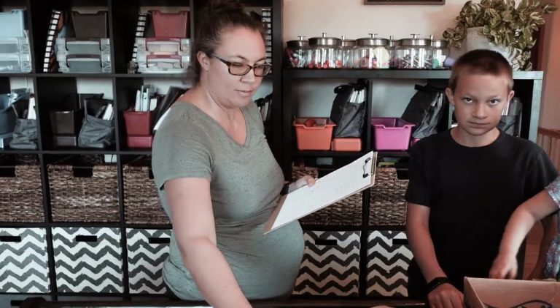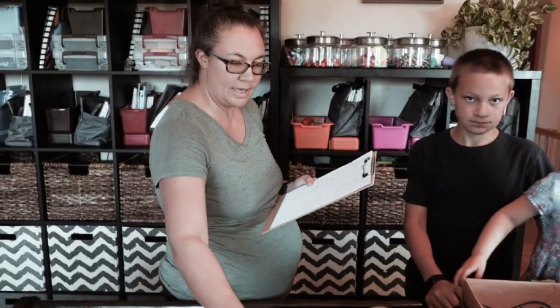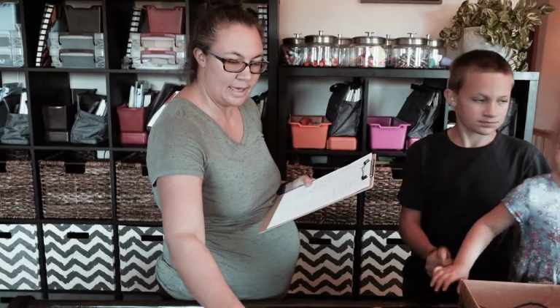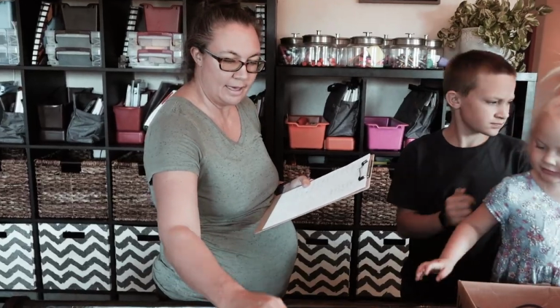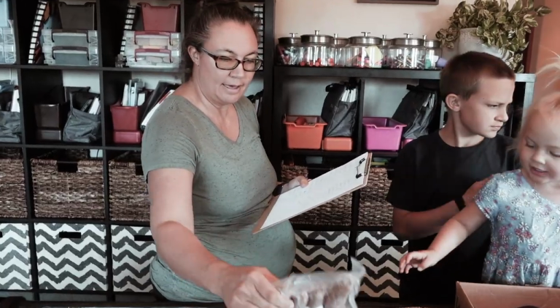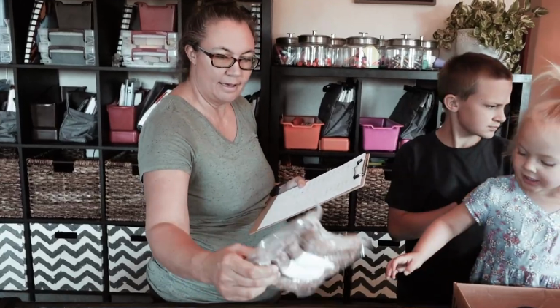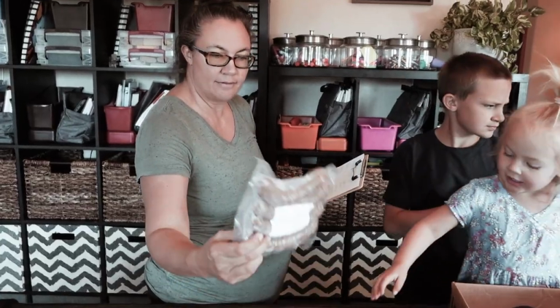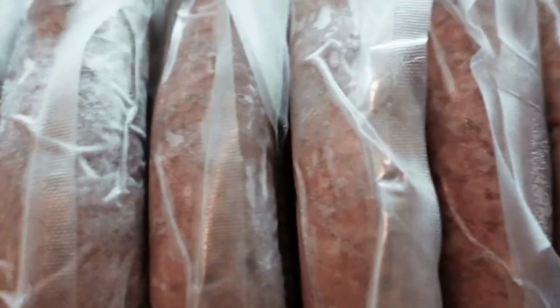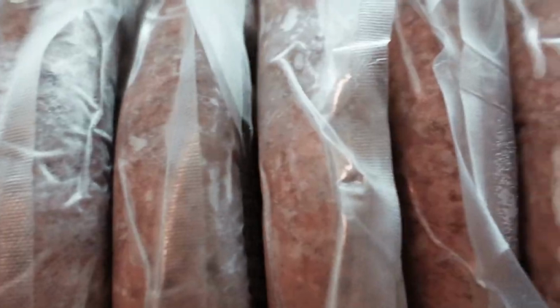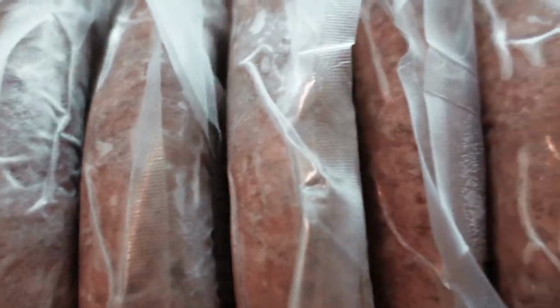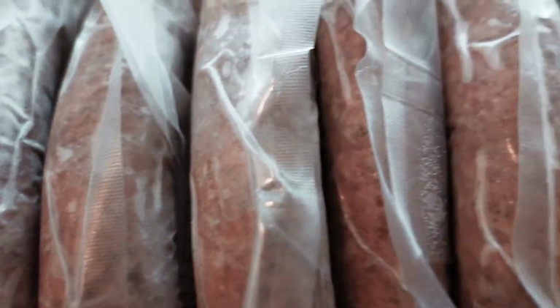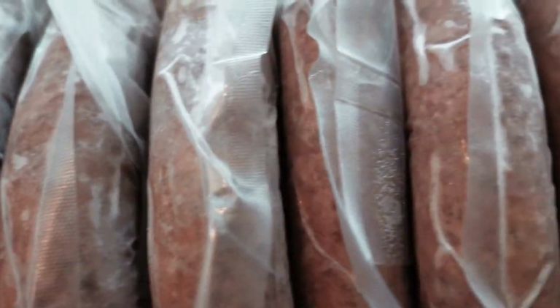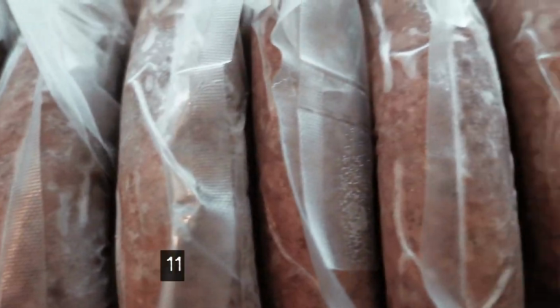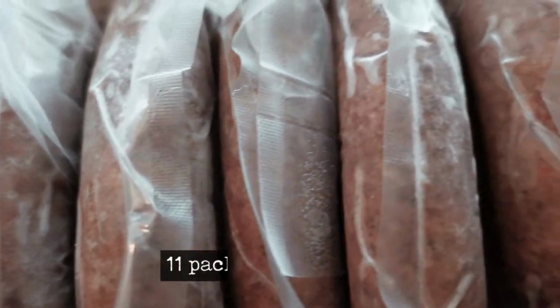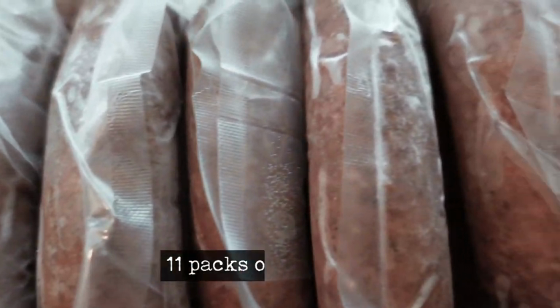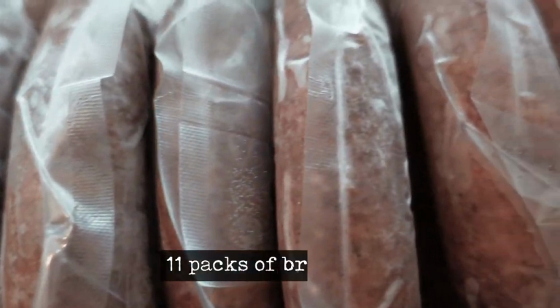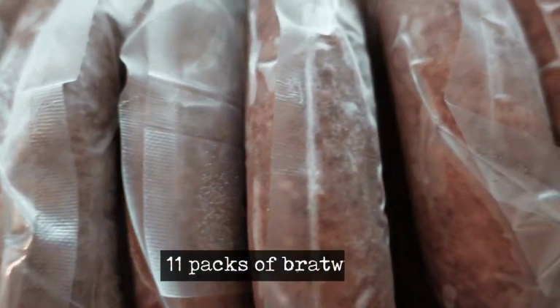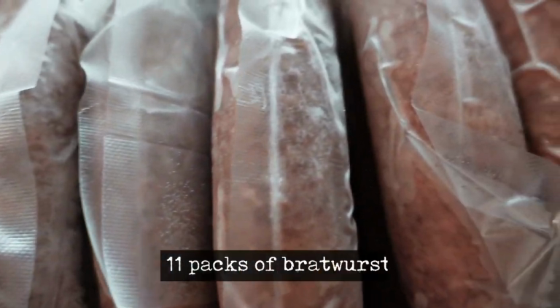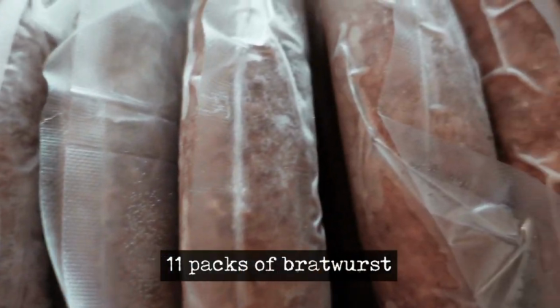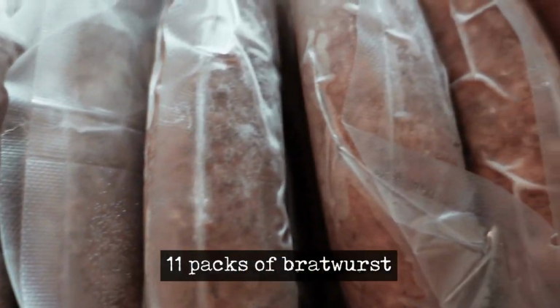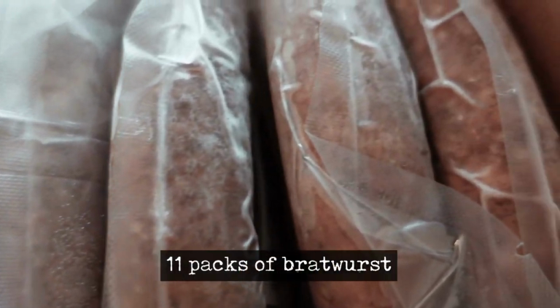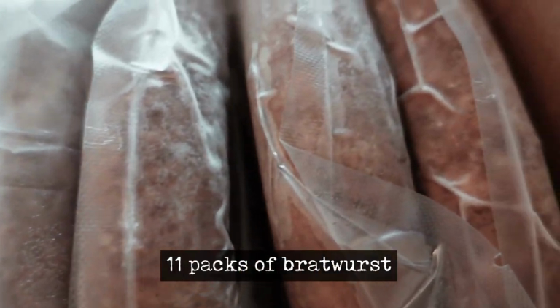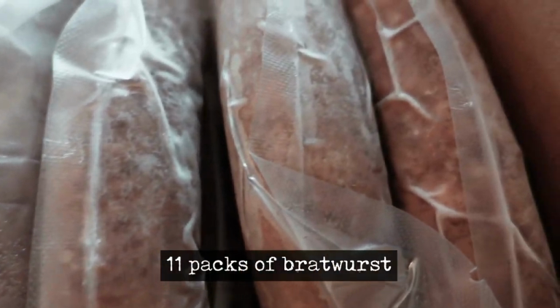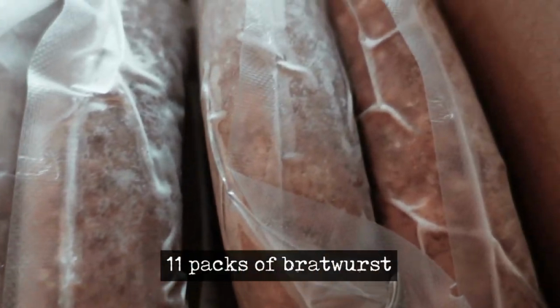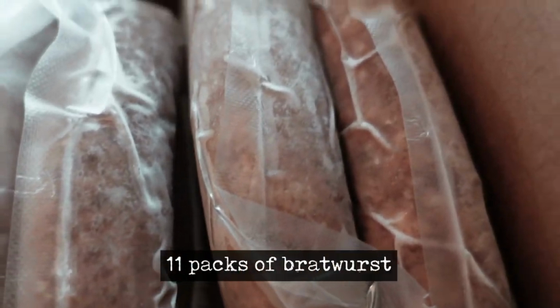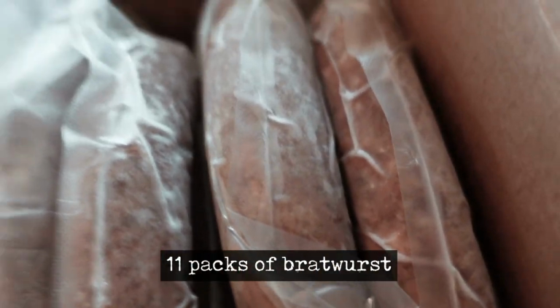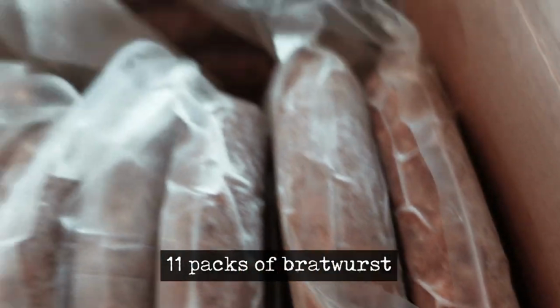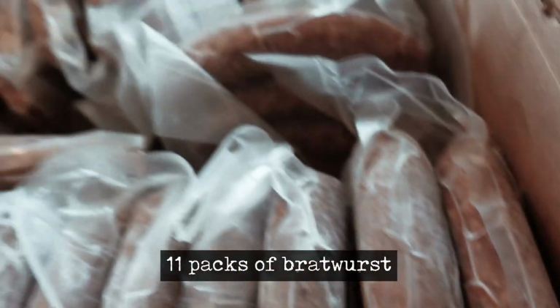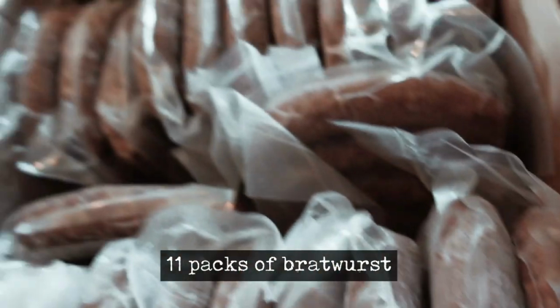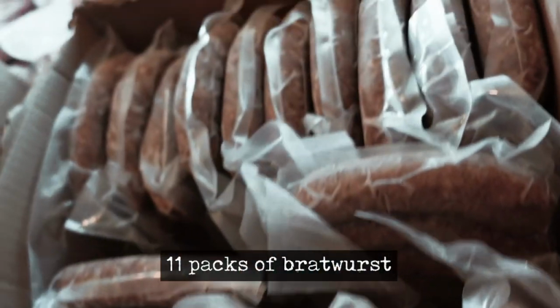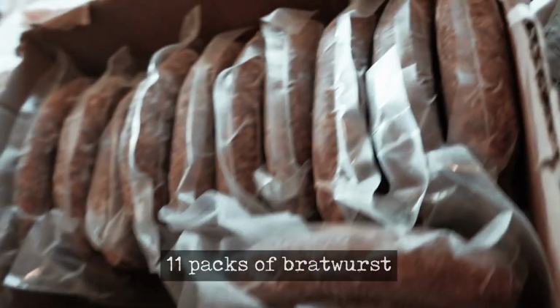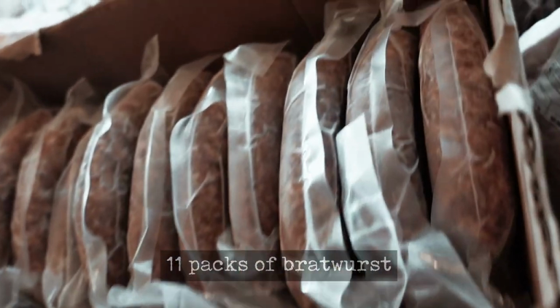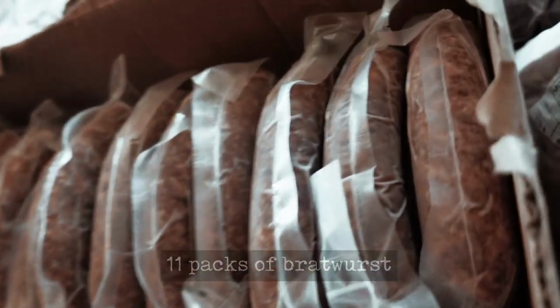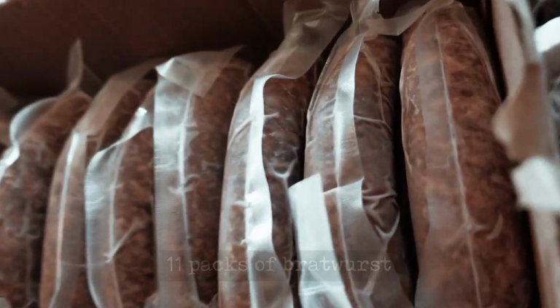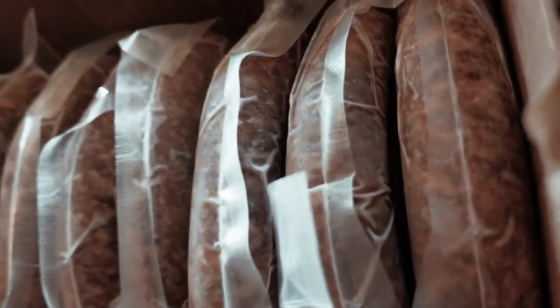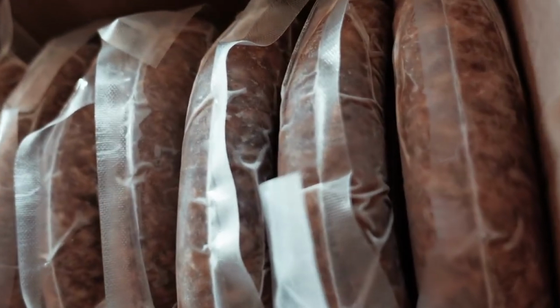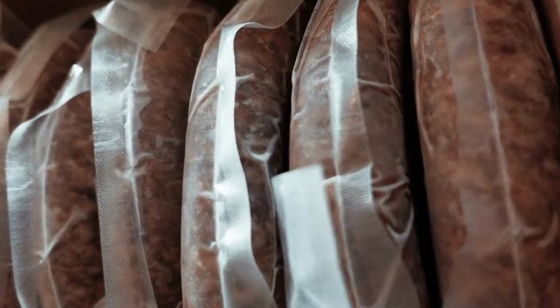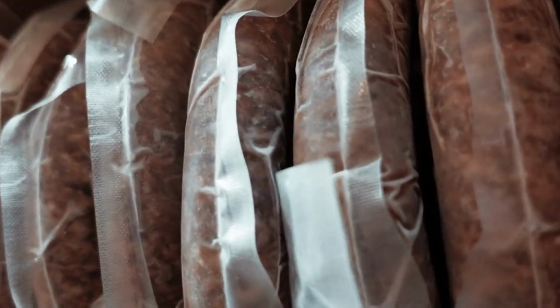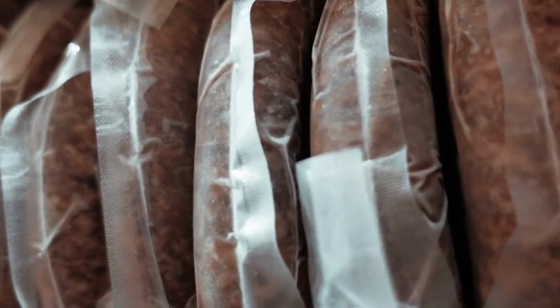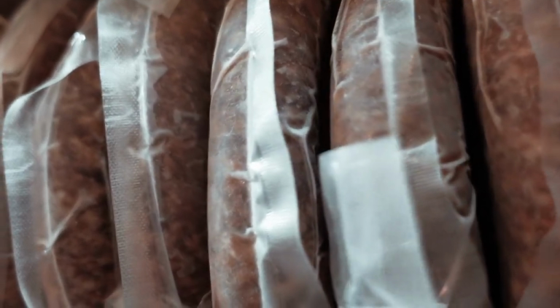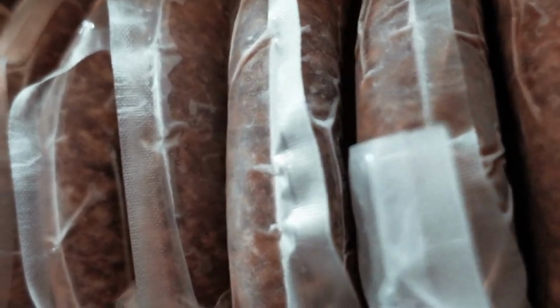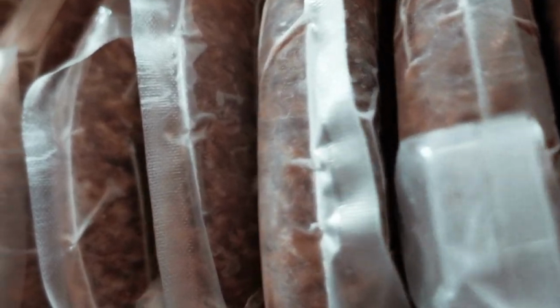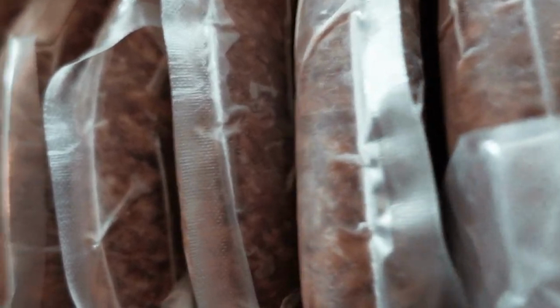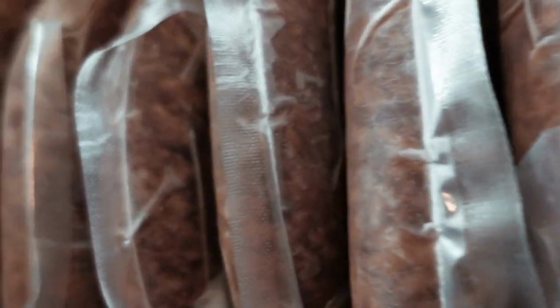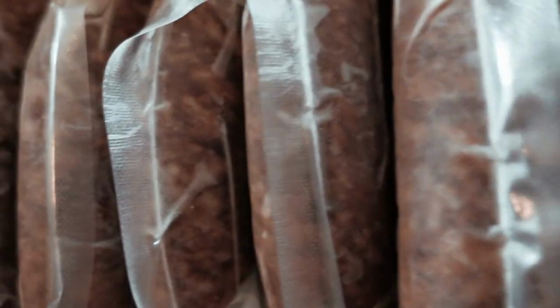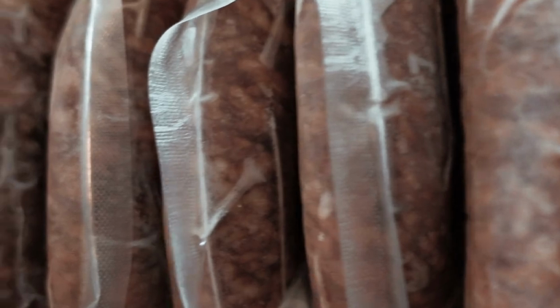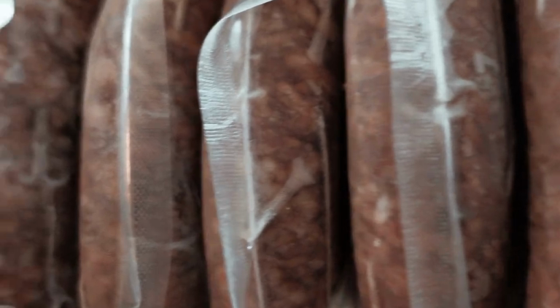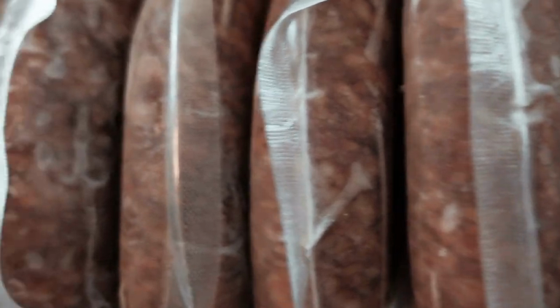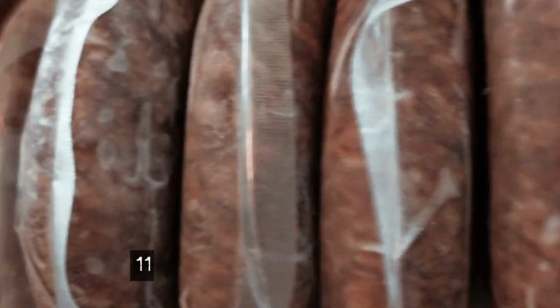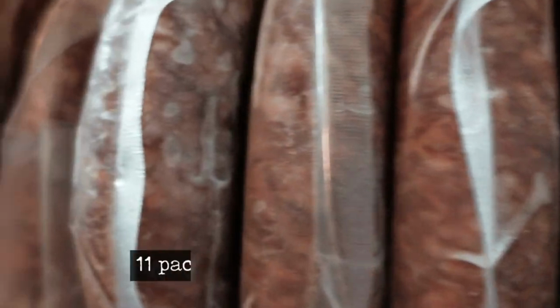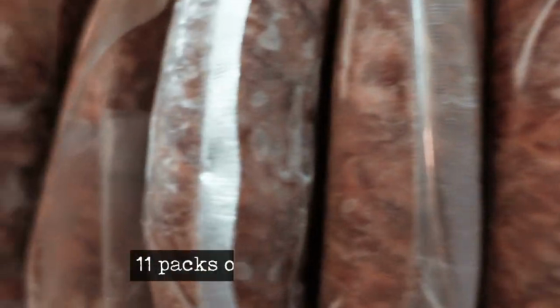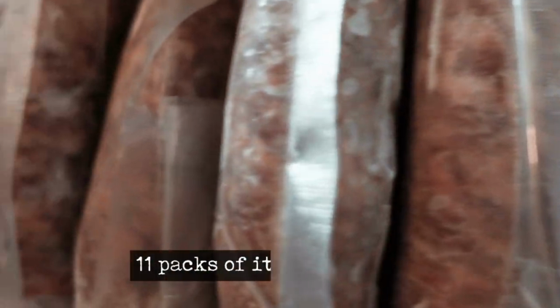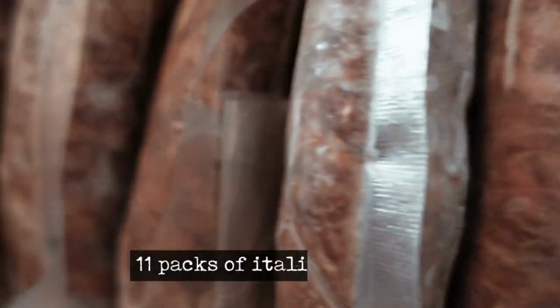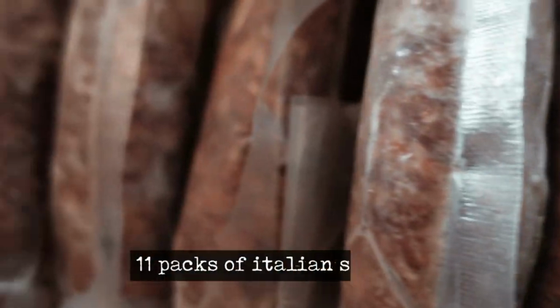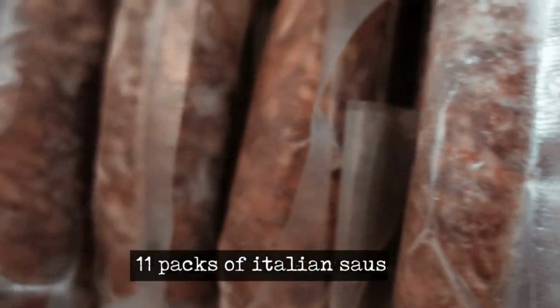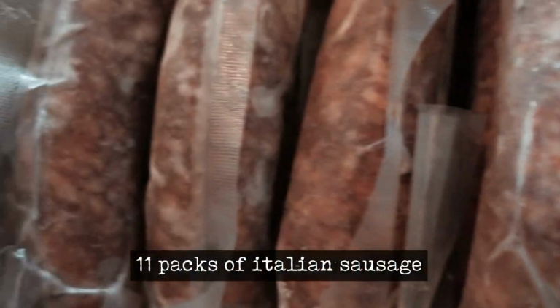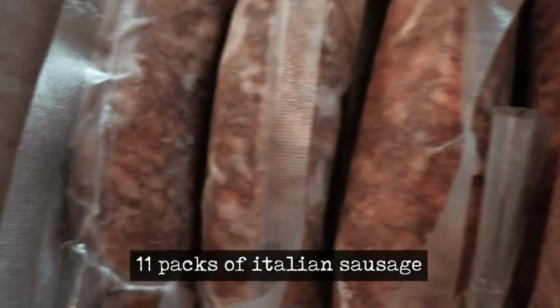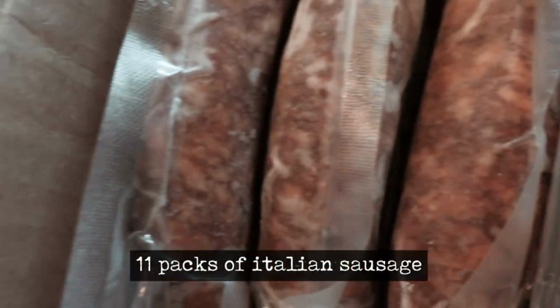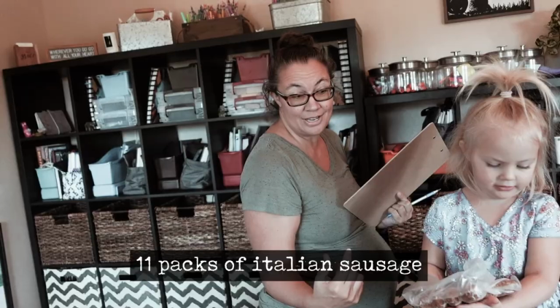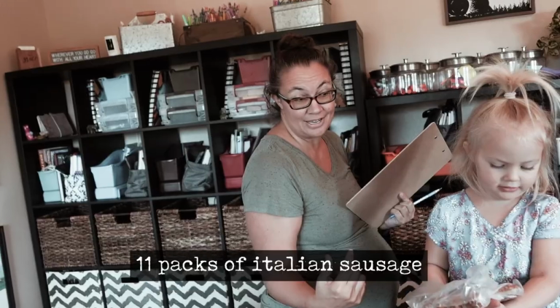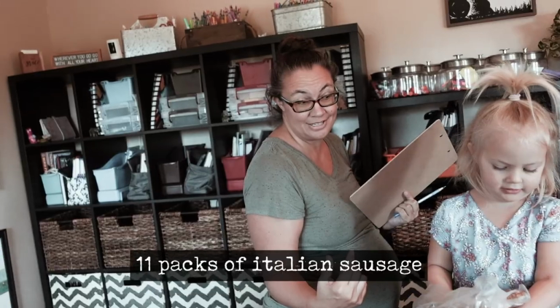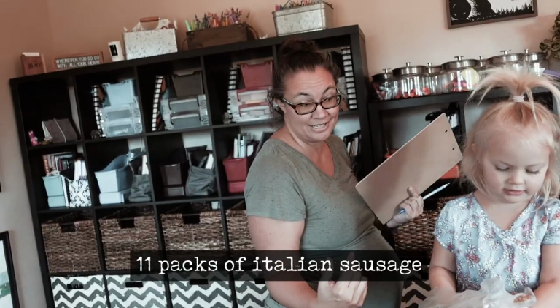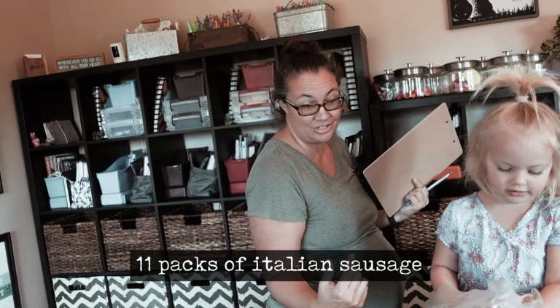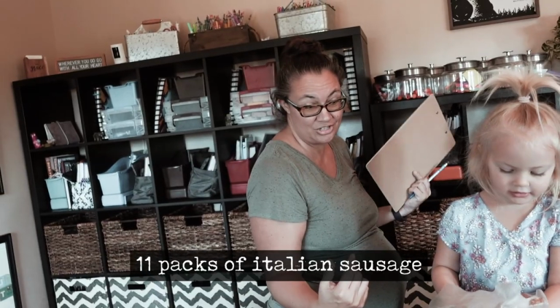We have 11 packs of bratwurst and 11 packs of Italian sausage.